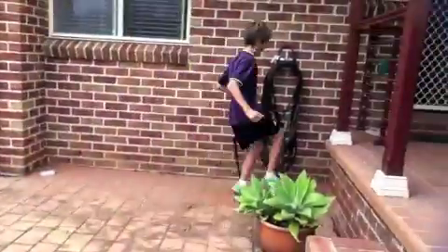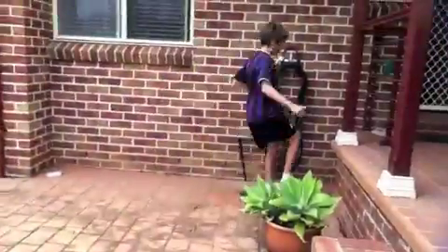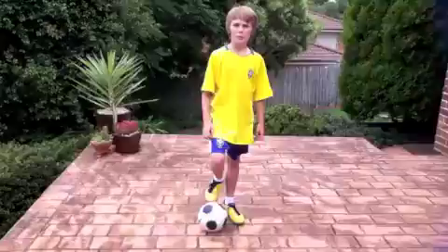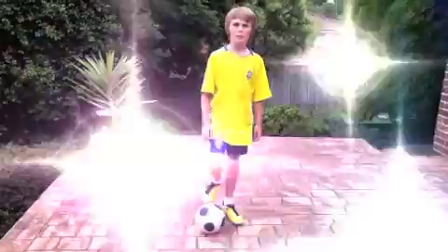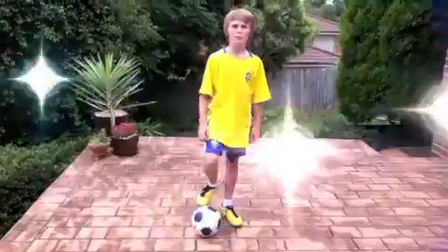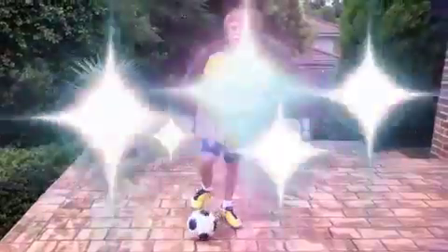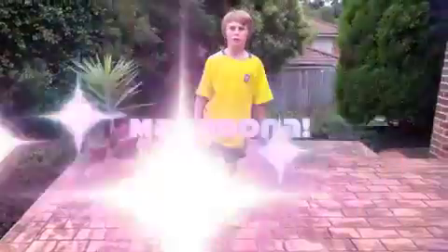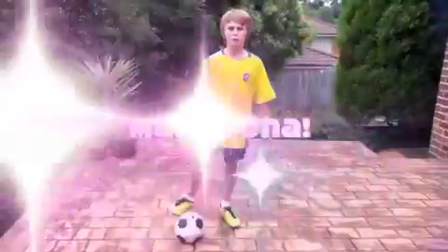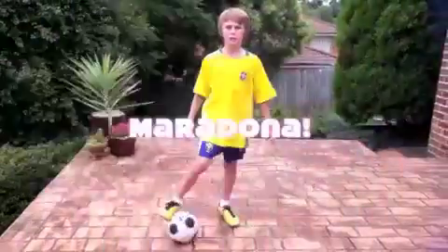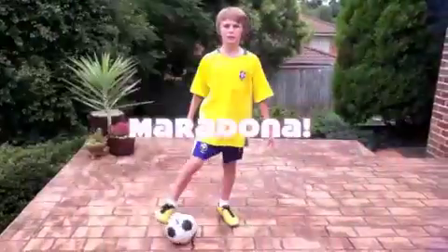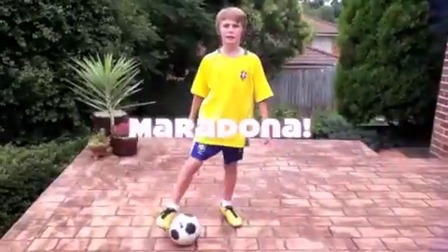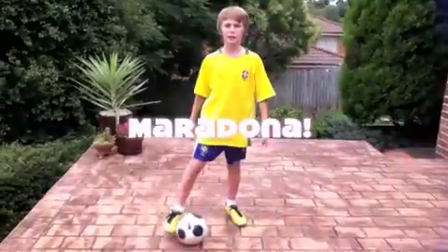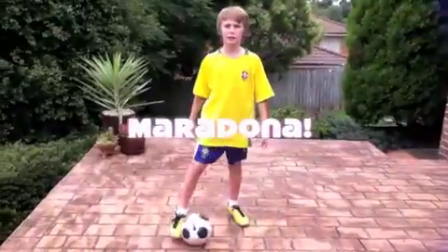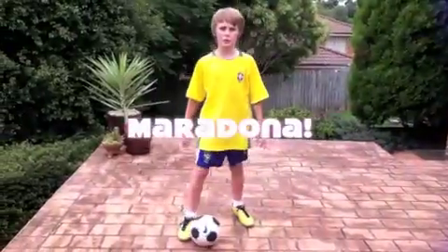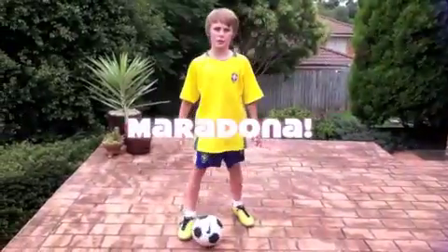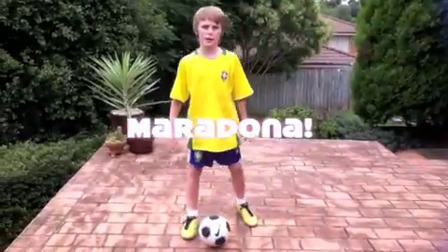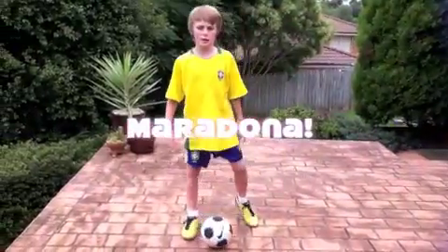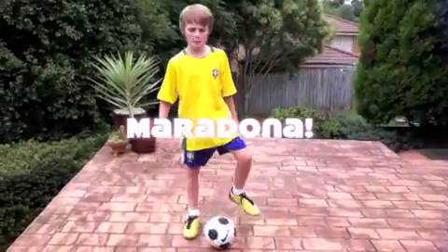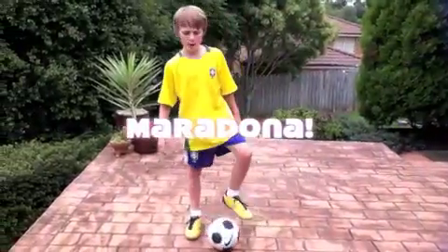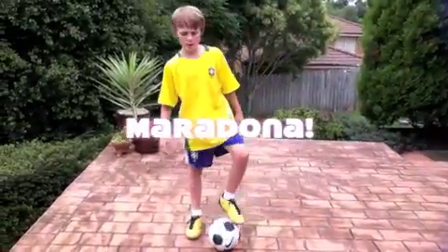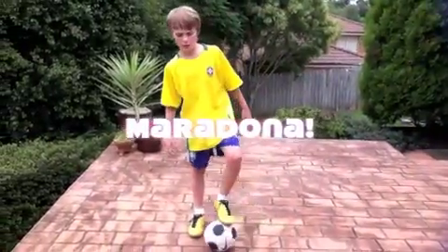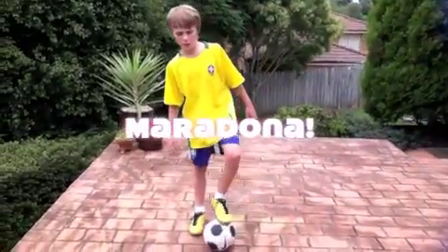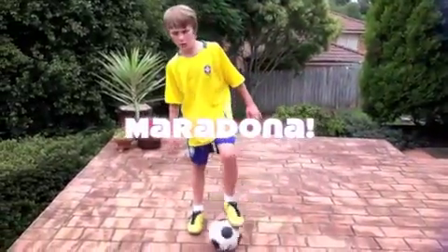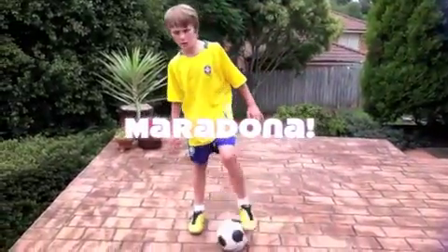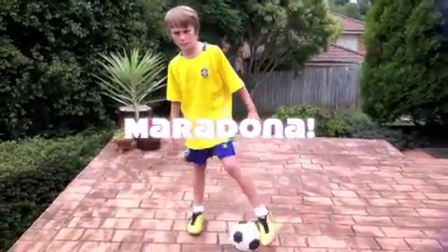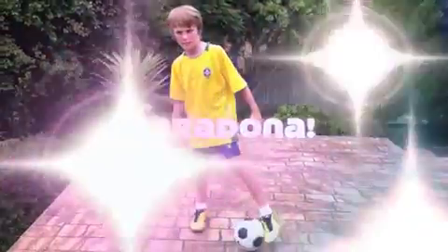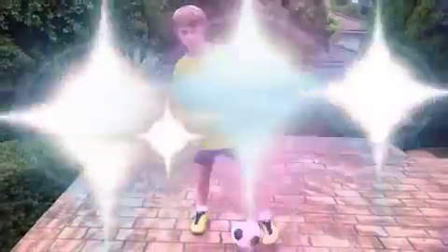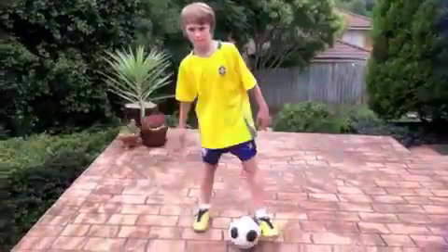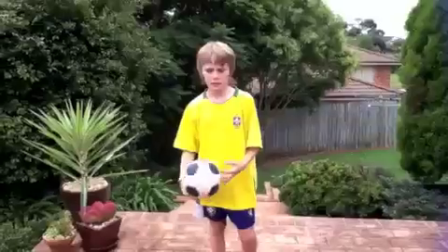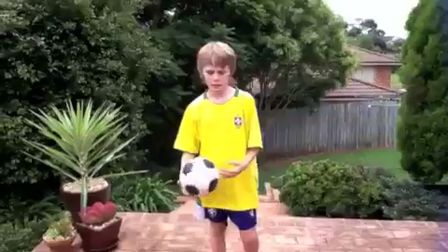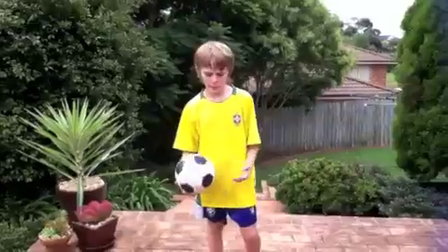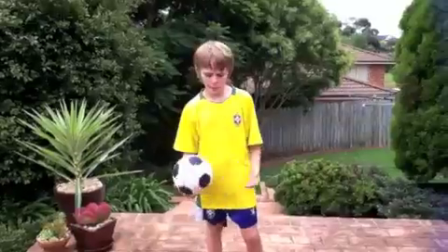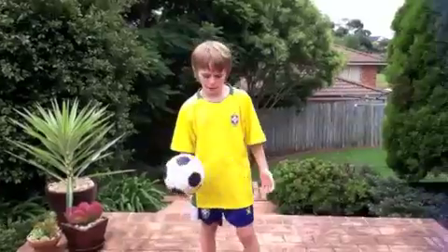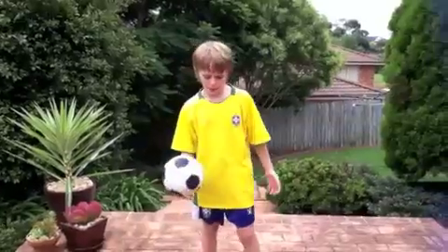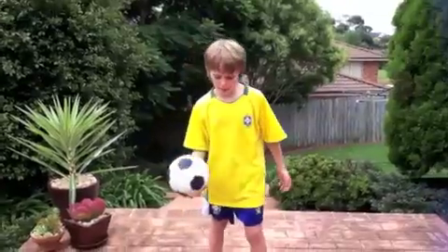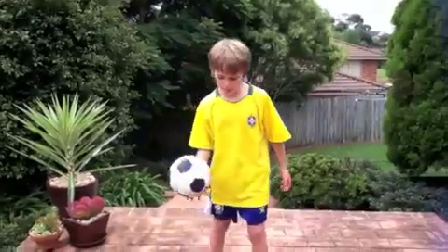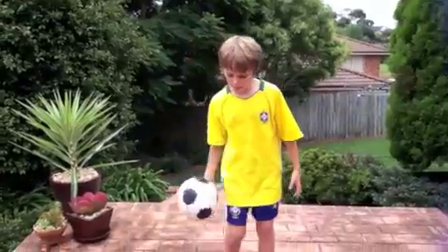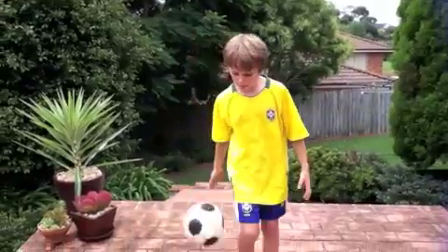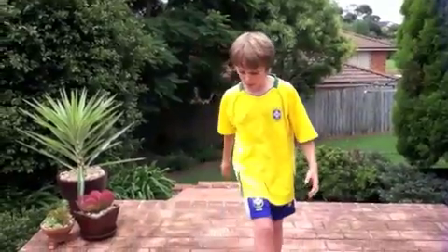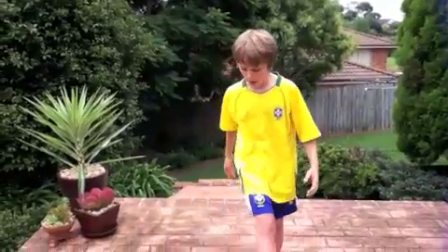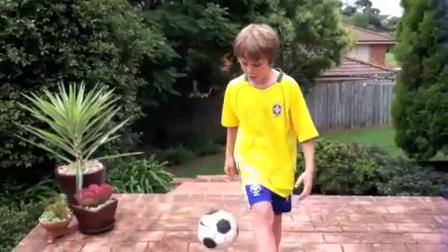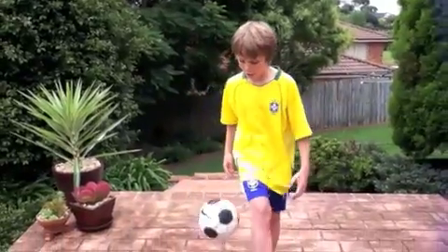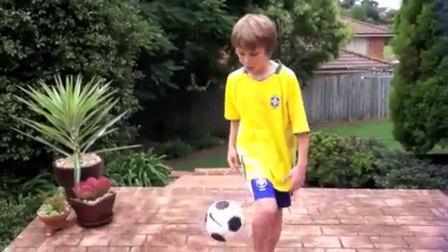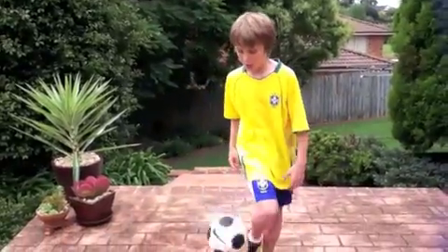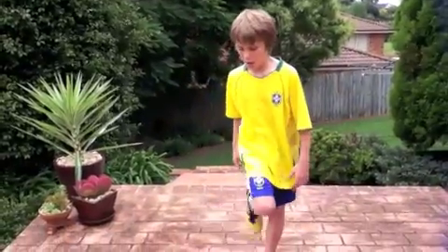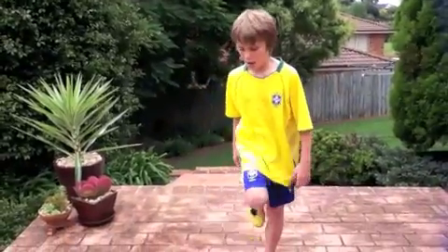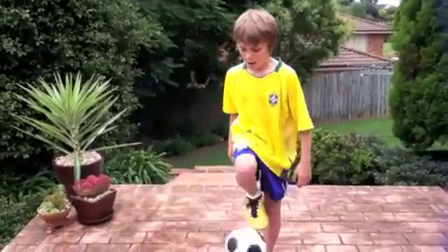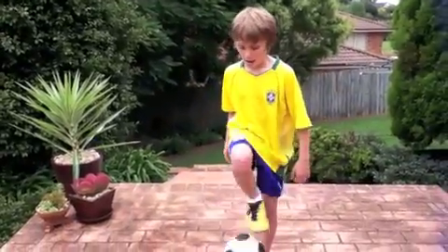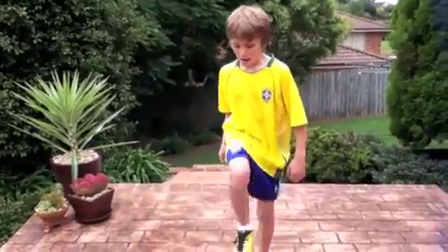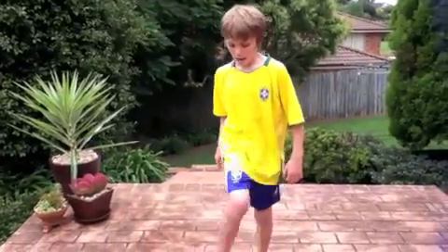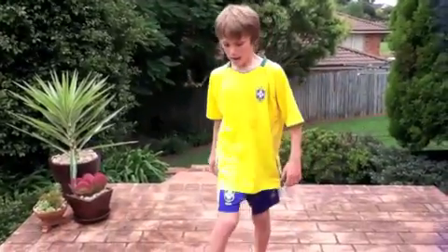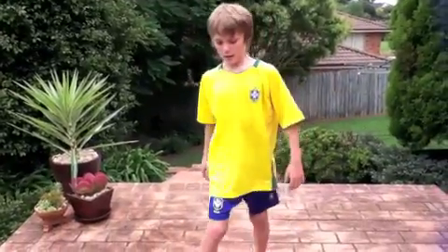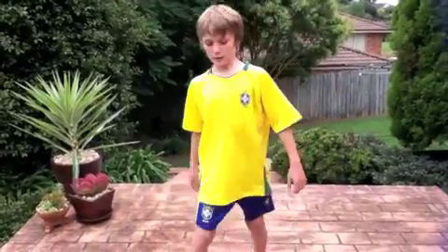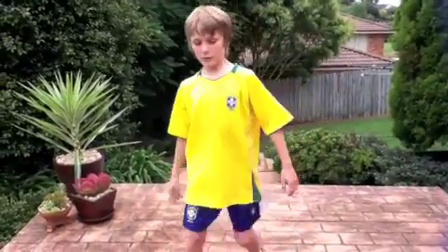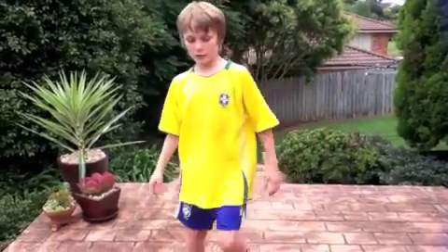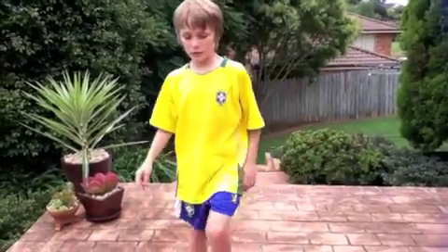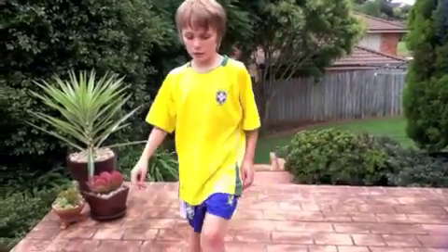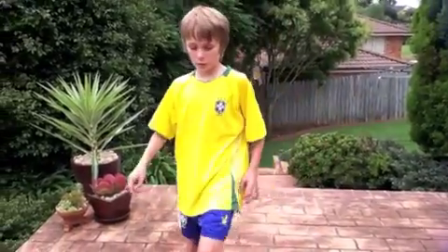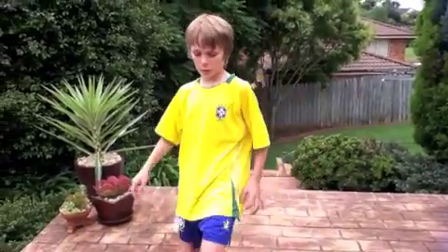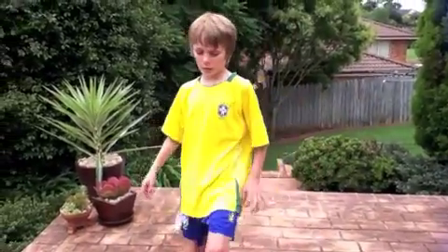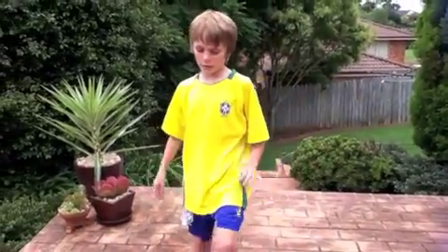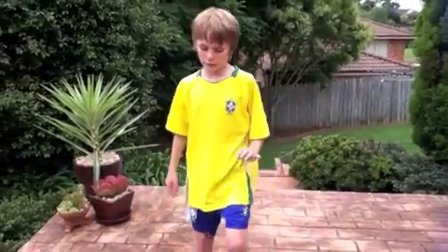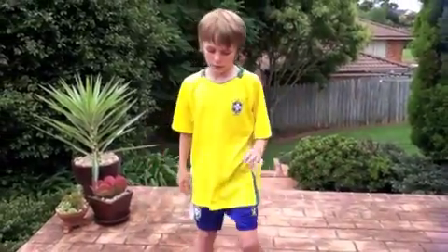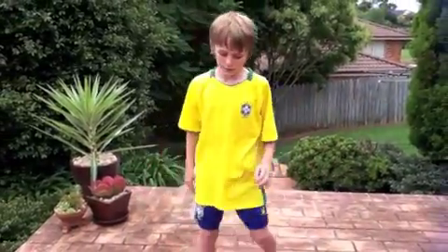Moving on to our second trick, the Maradona. There's only one step to the Maradona and this is what it is.